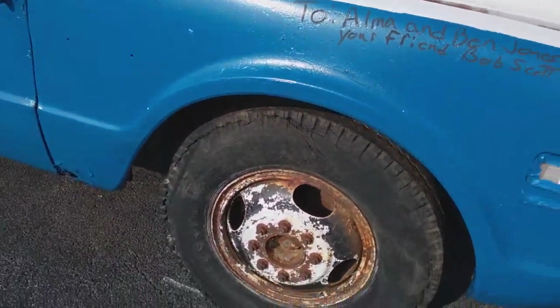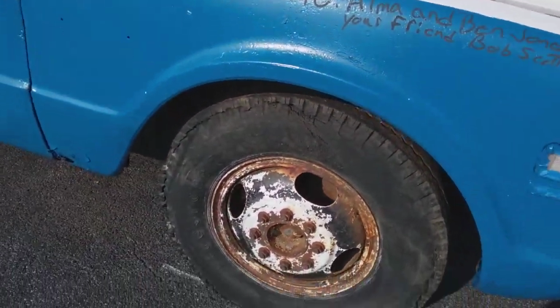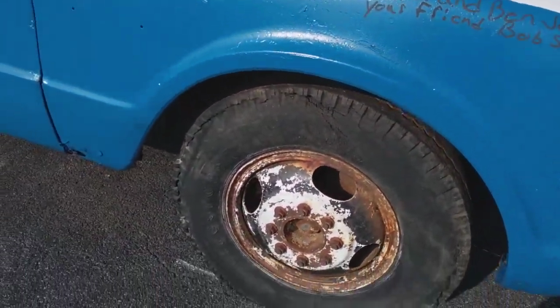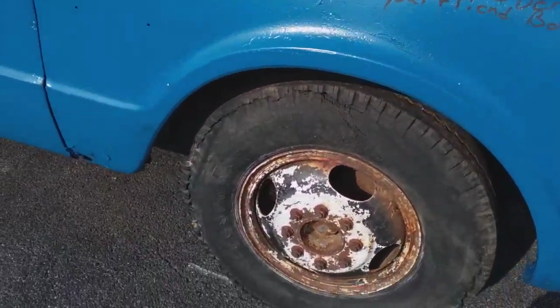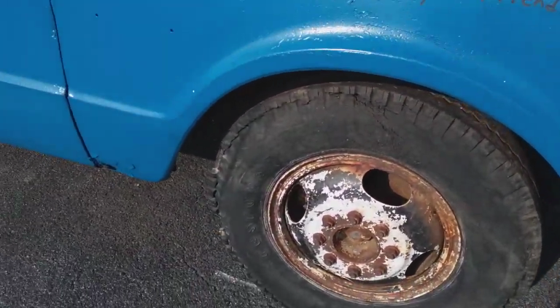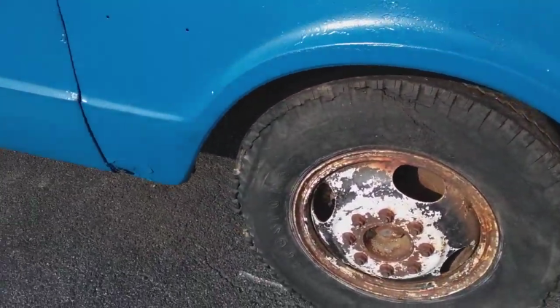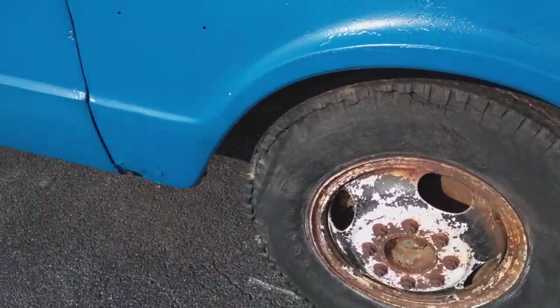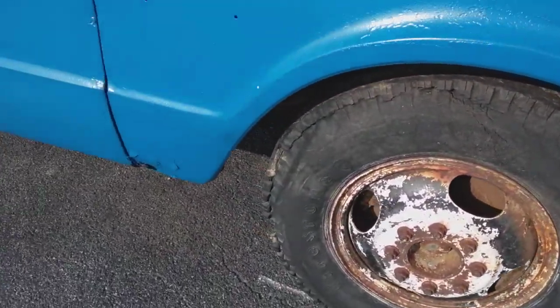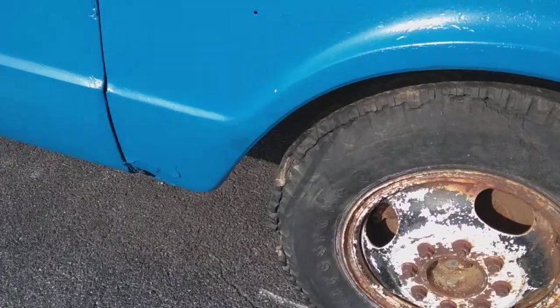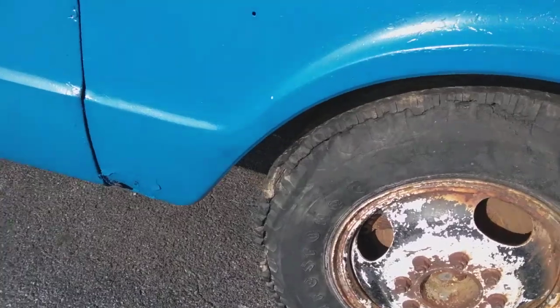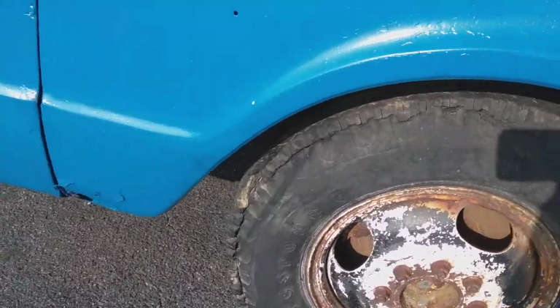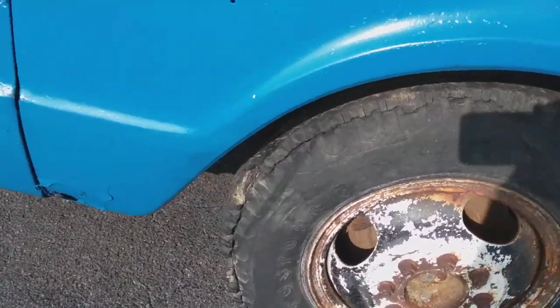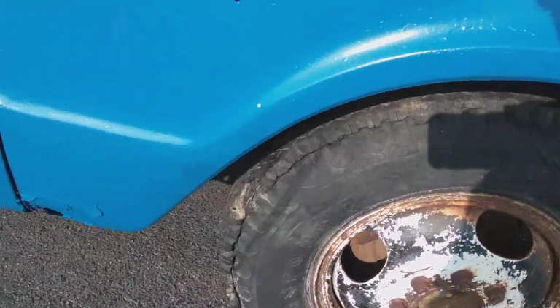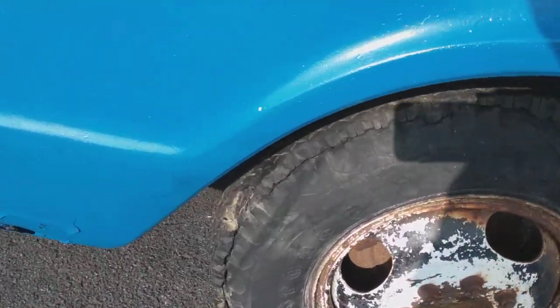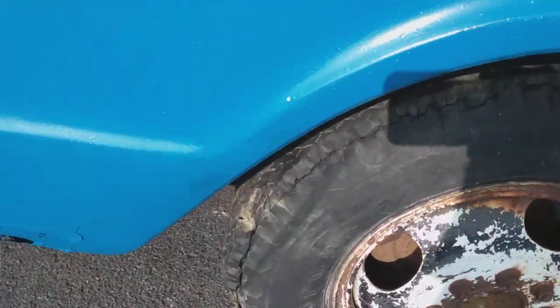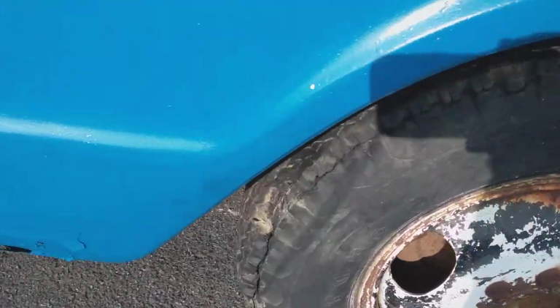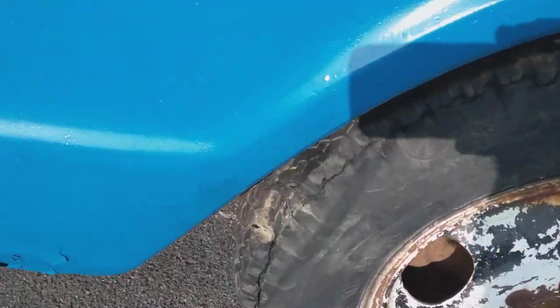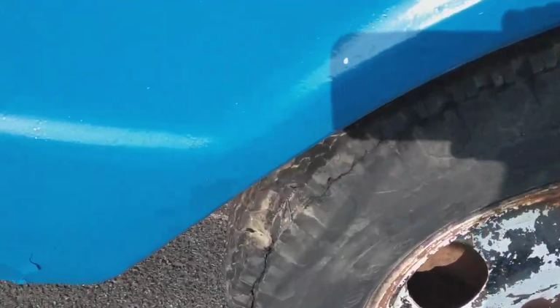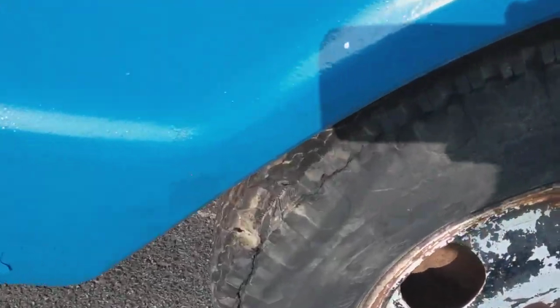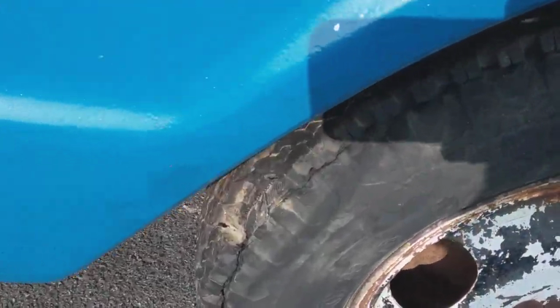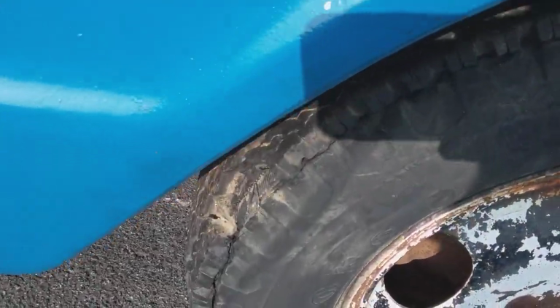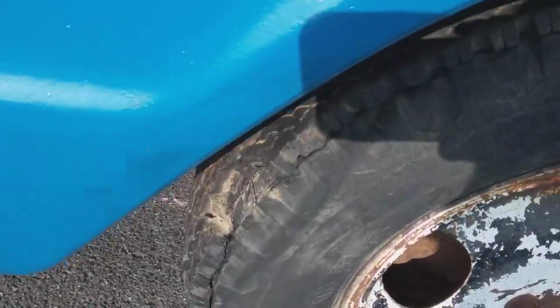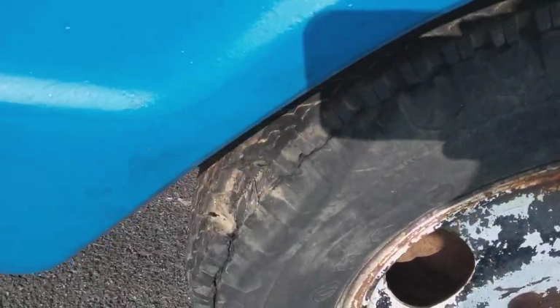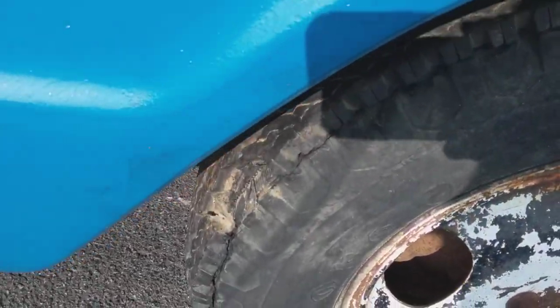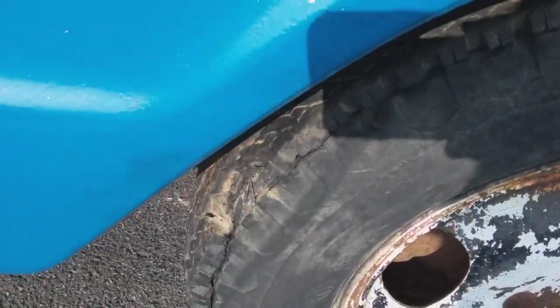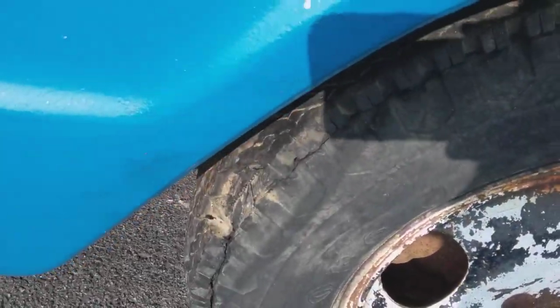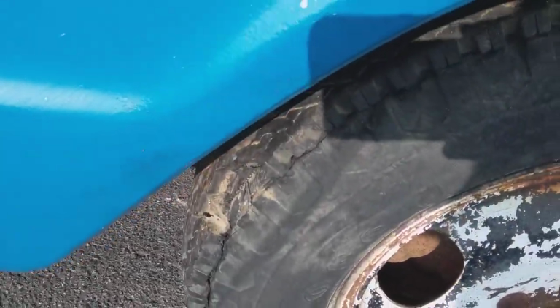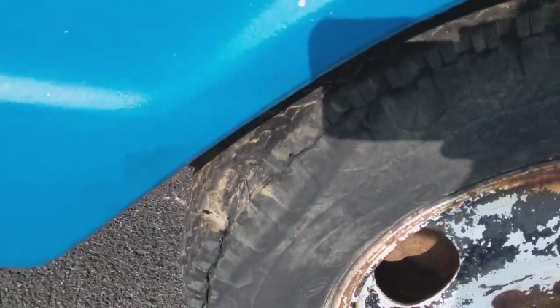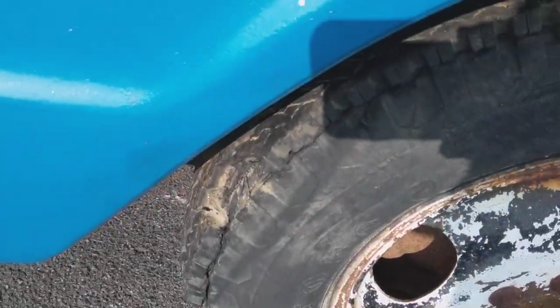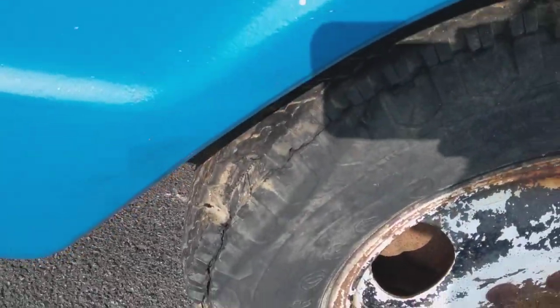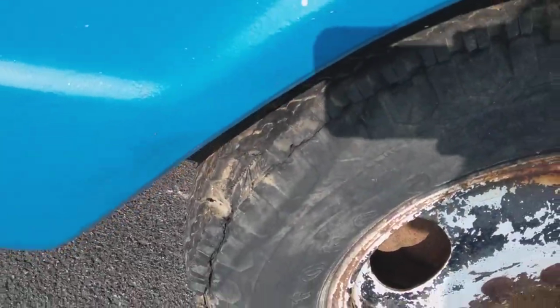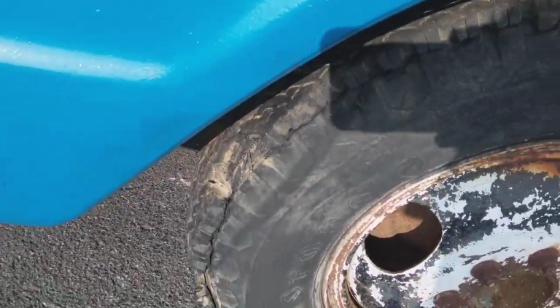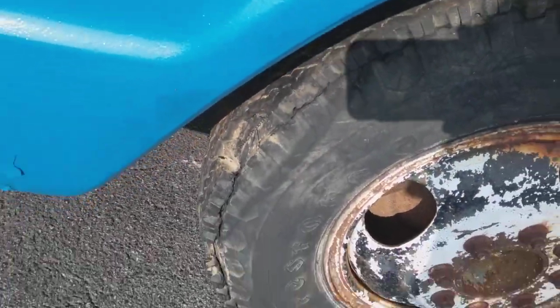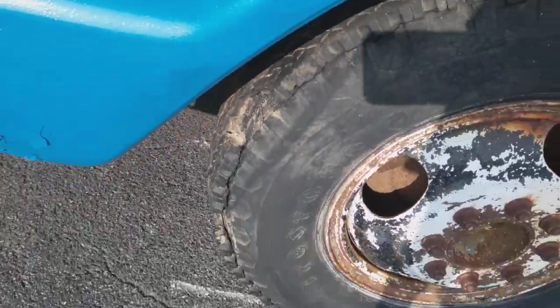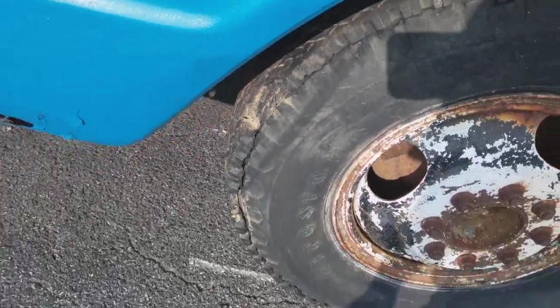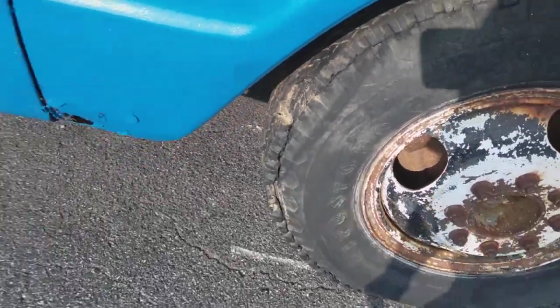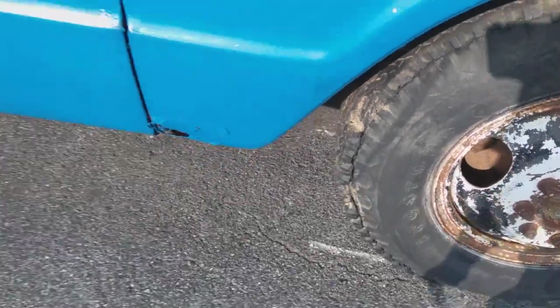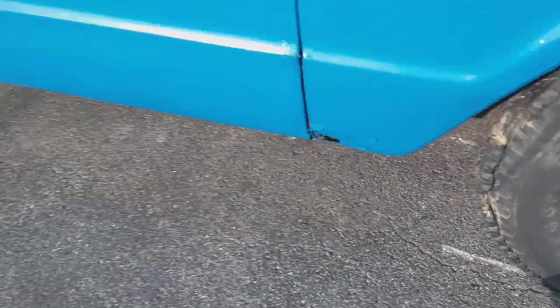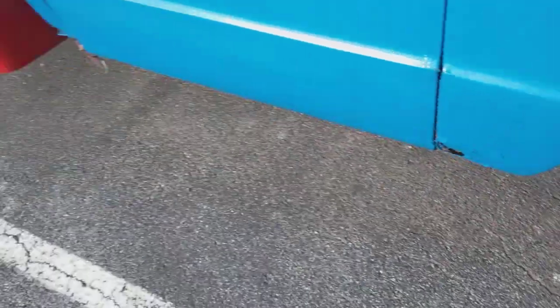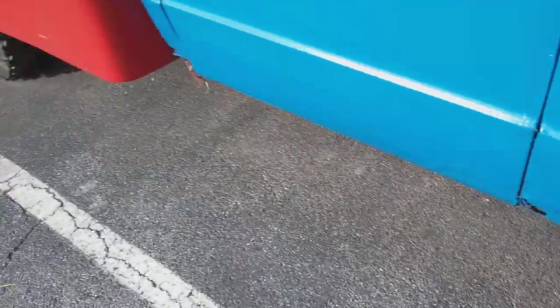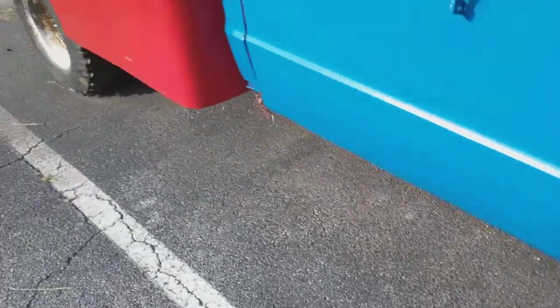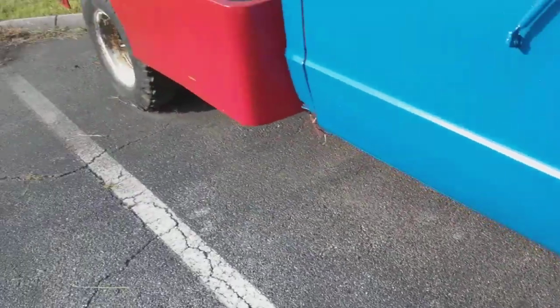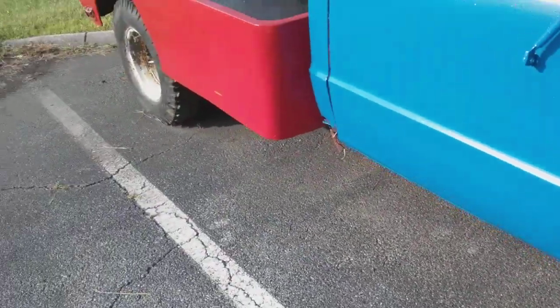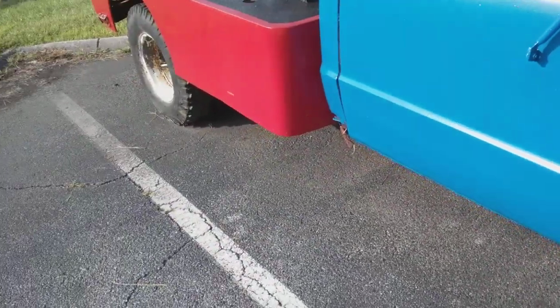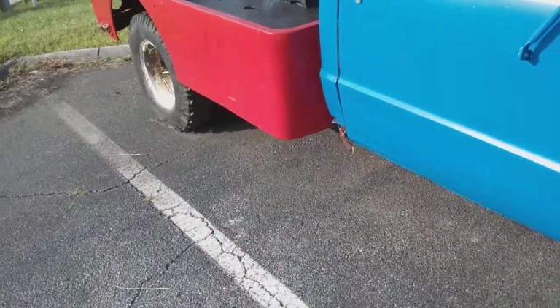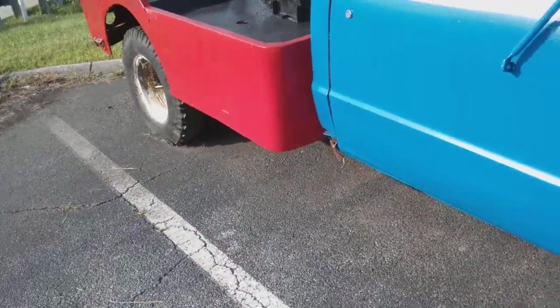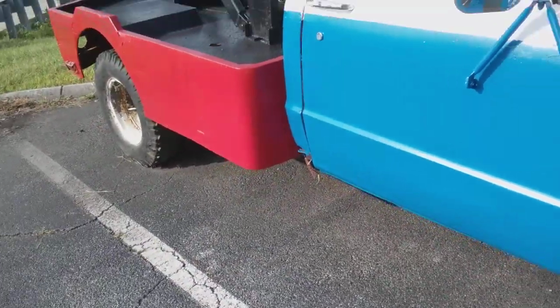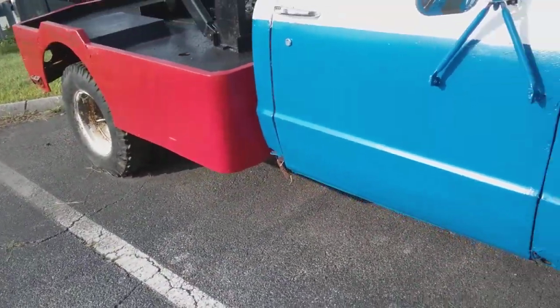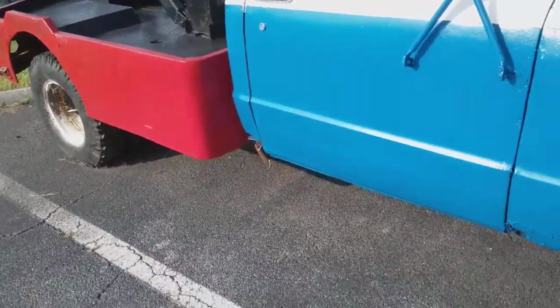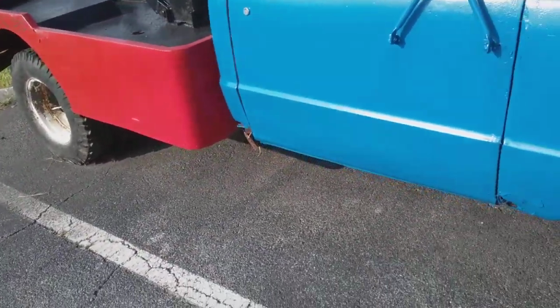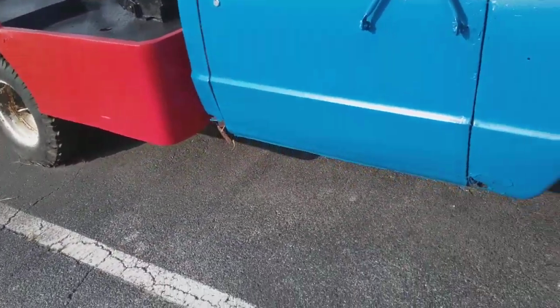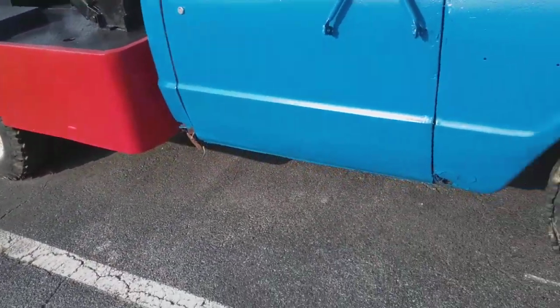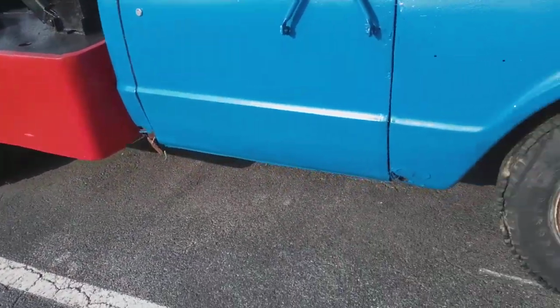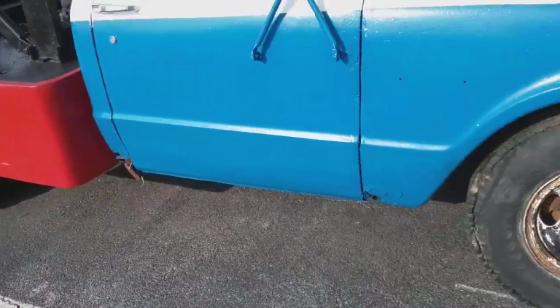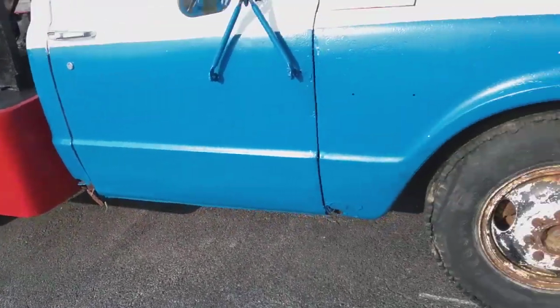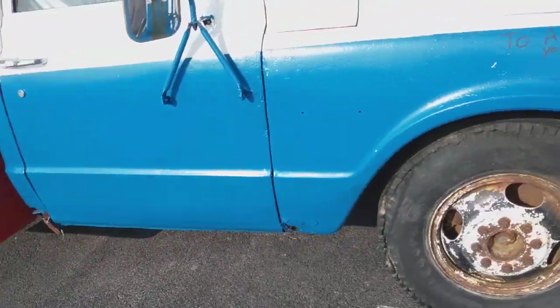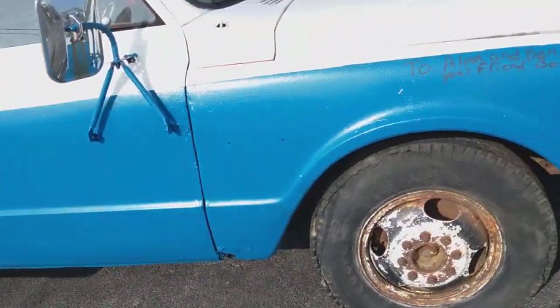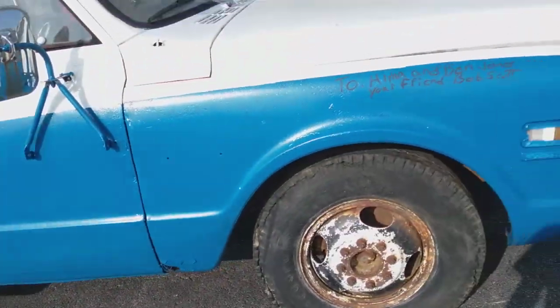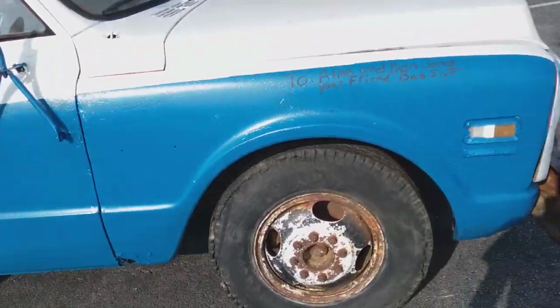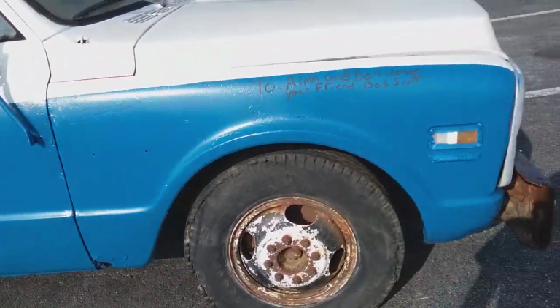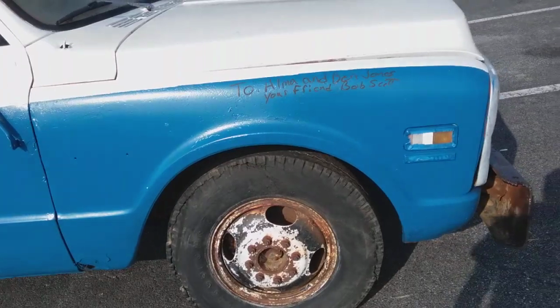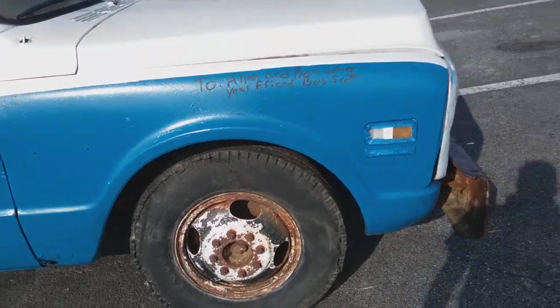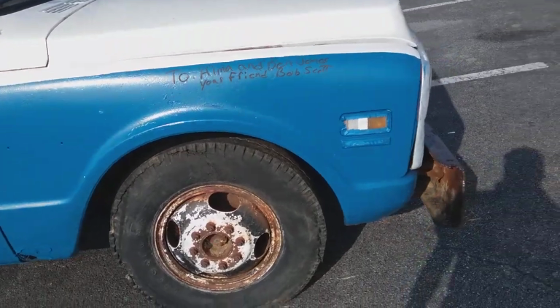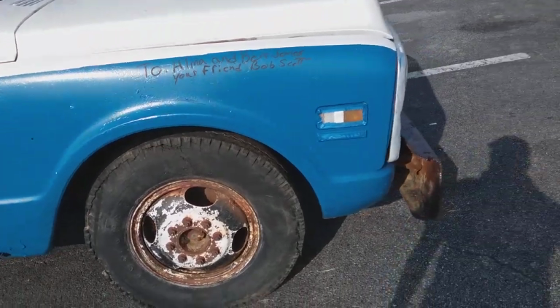Oh my. Pretty sad shape, but I'd take it.